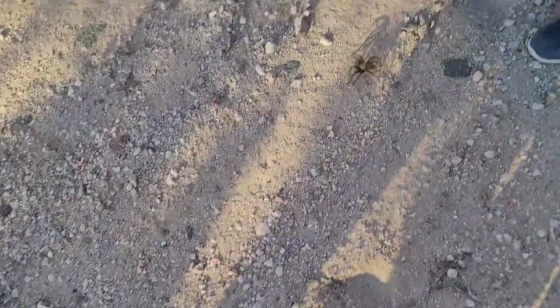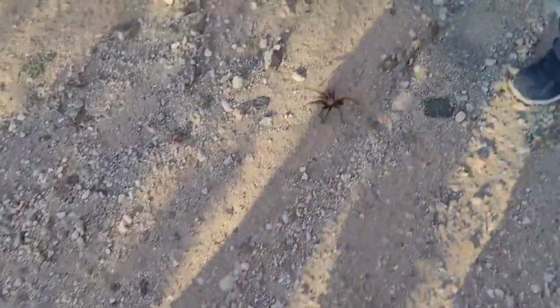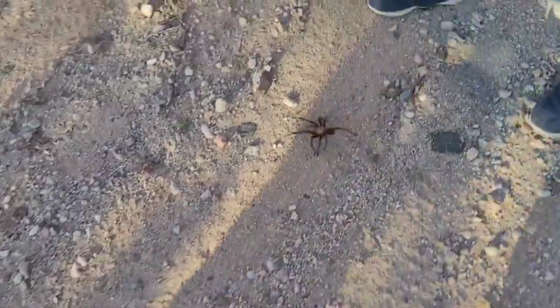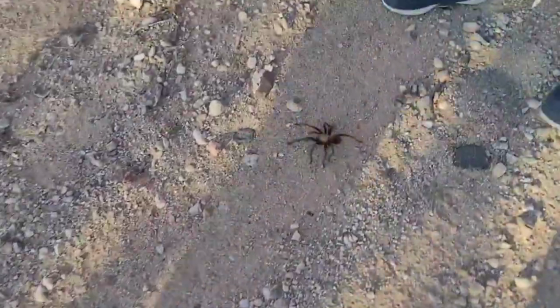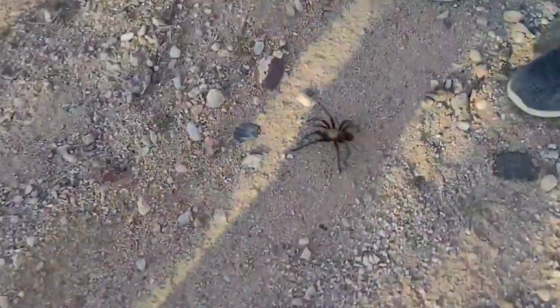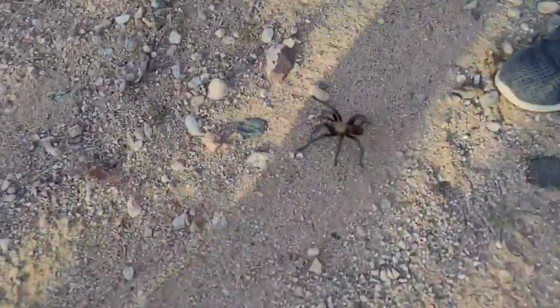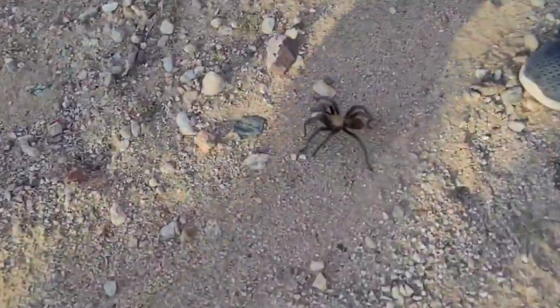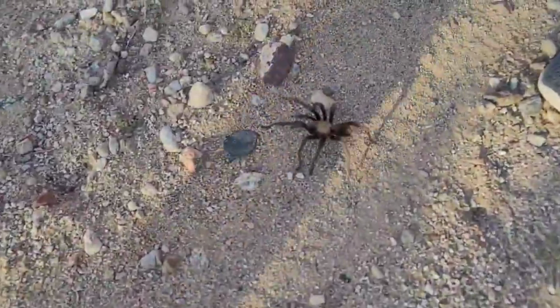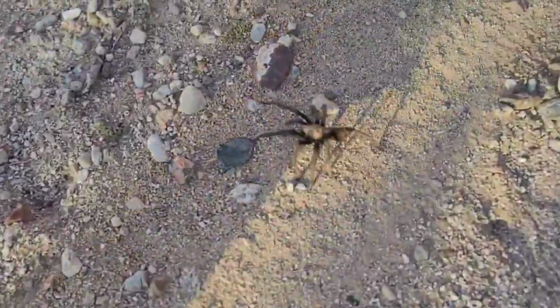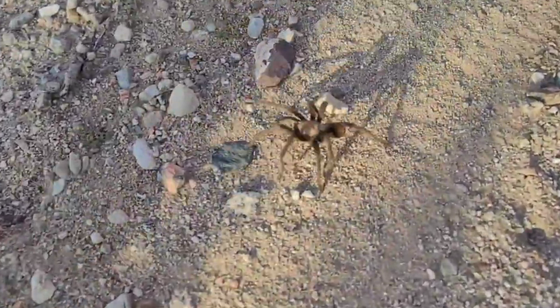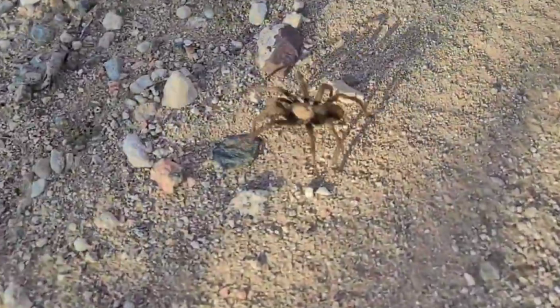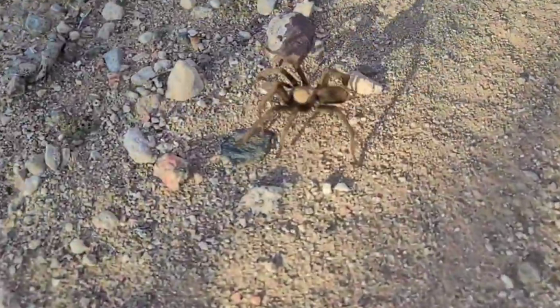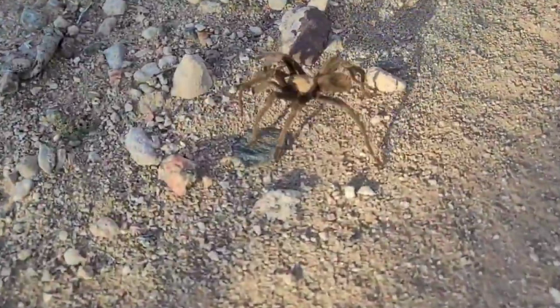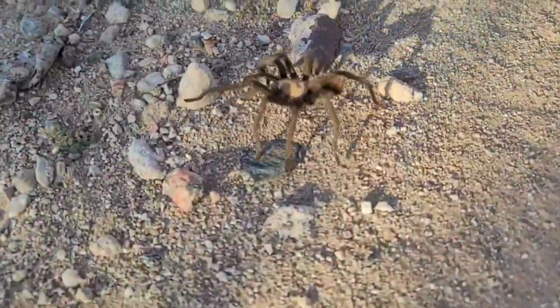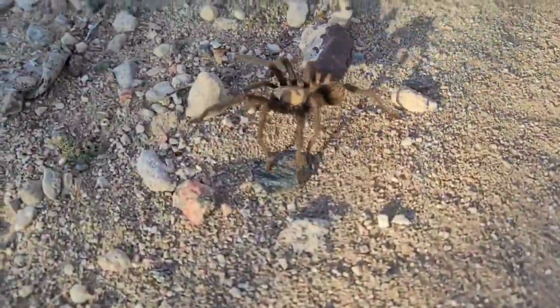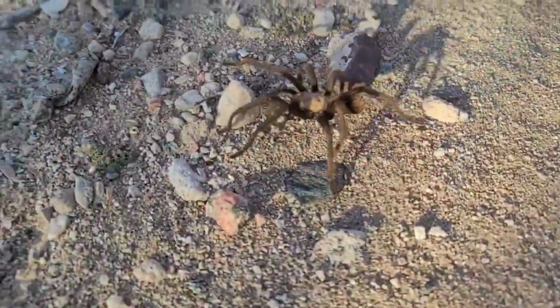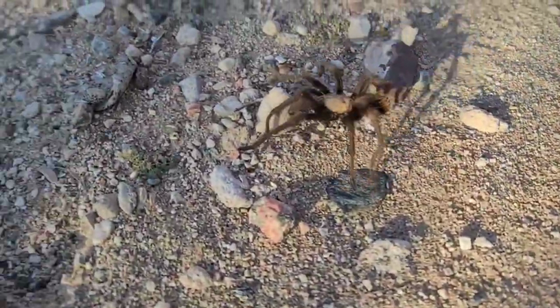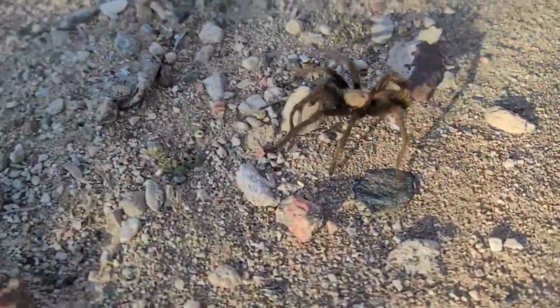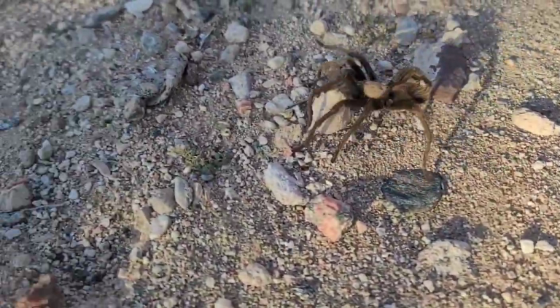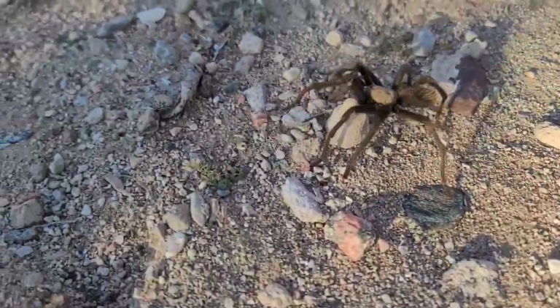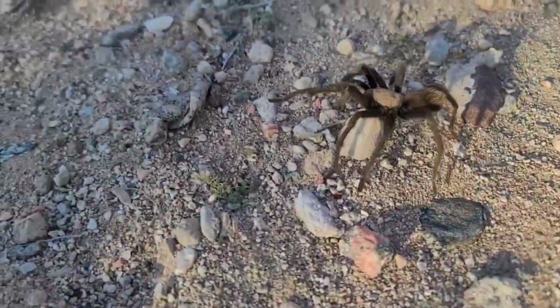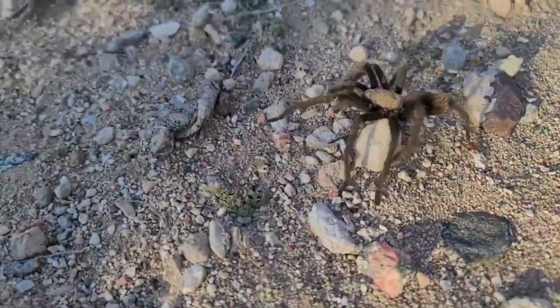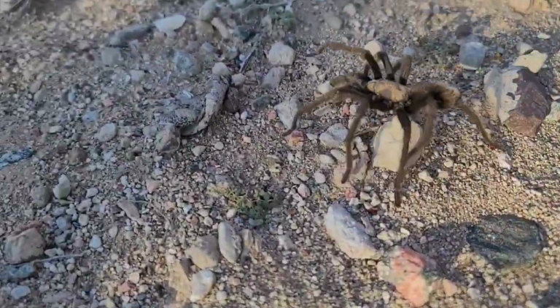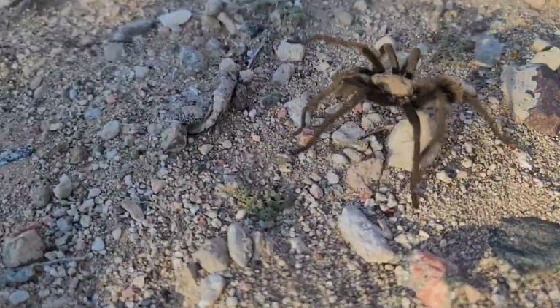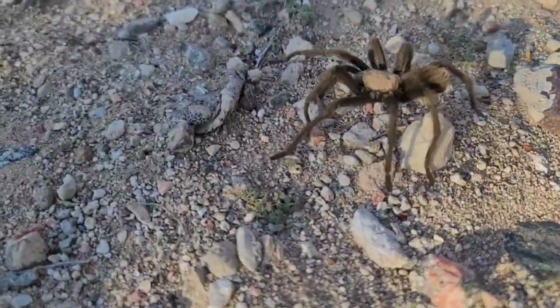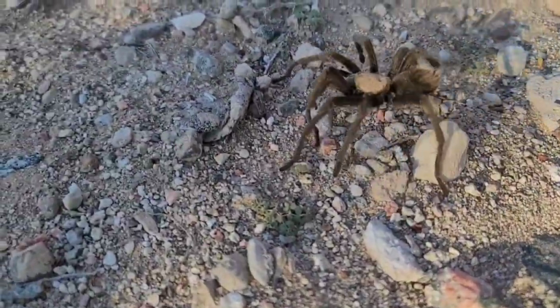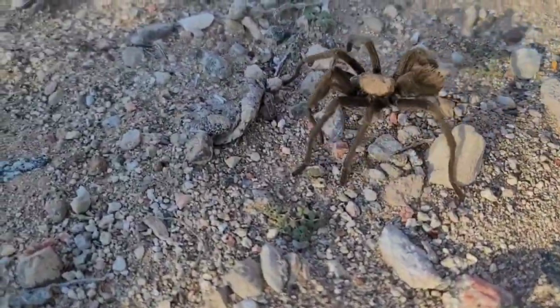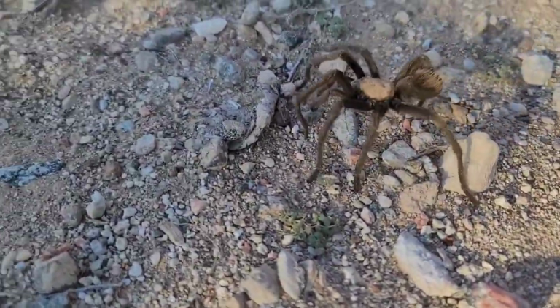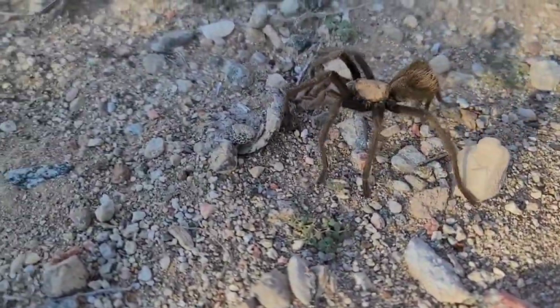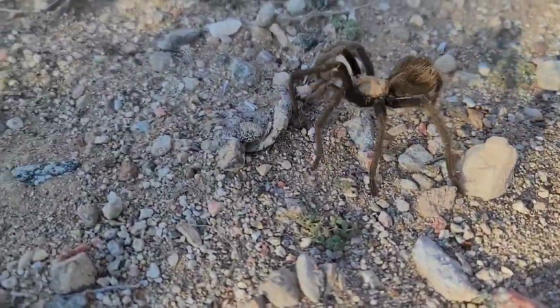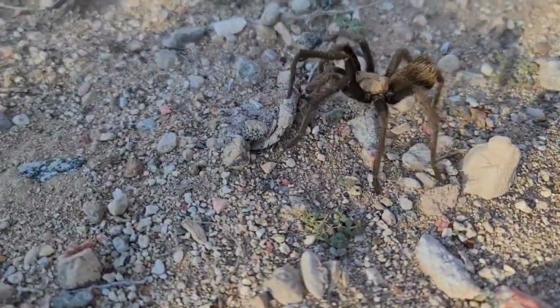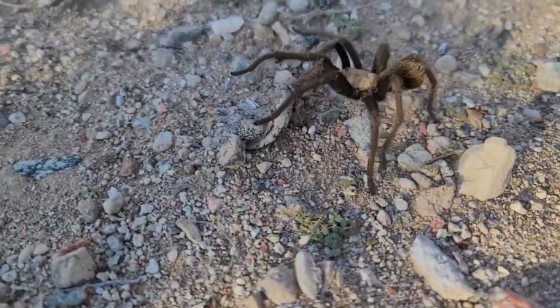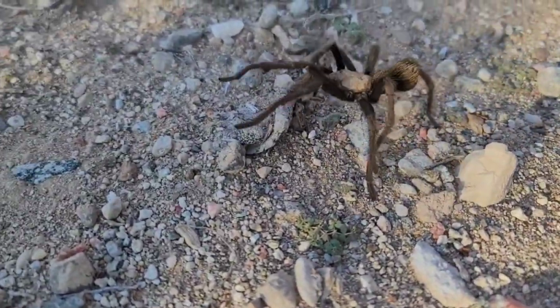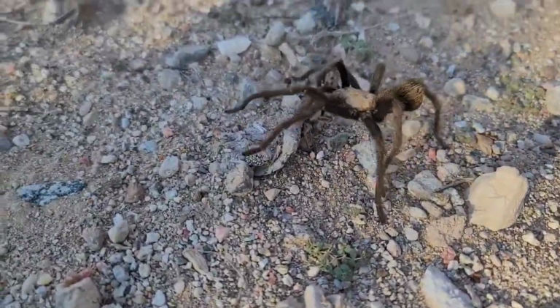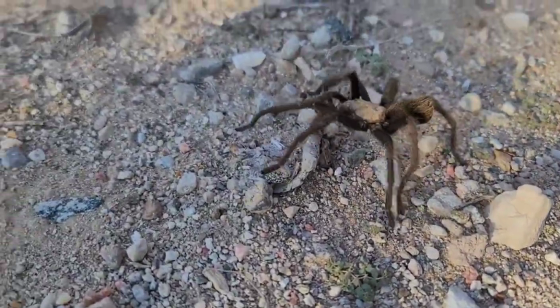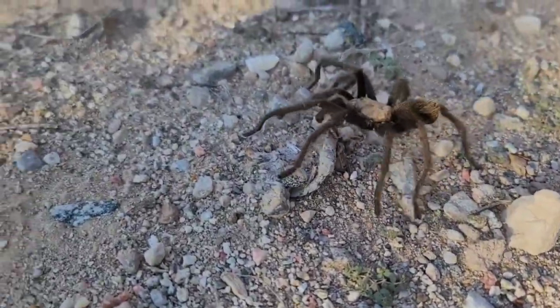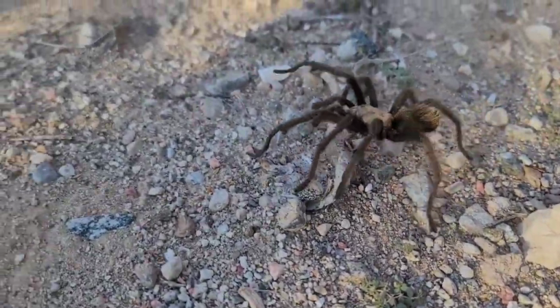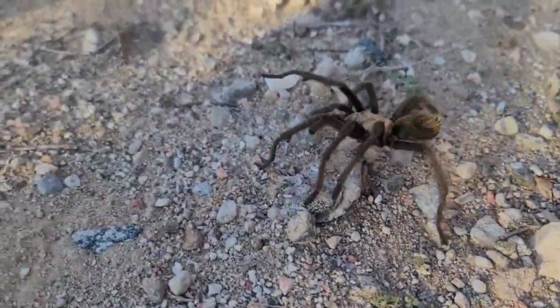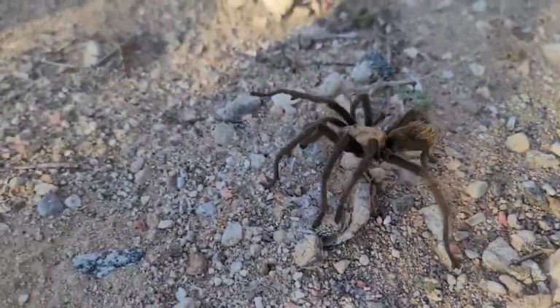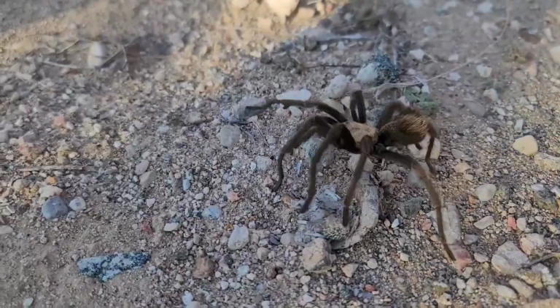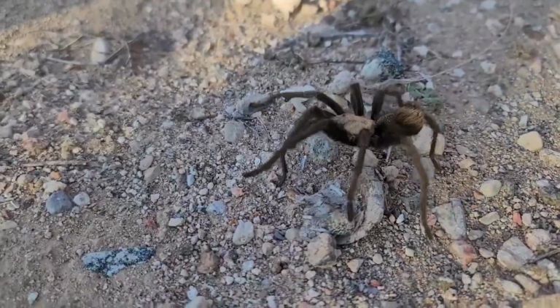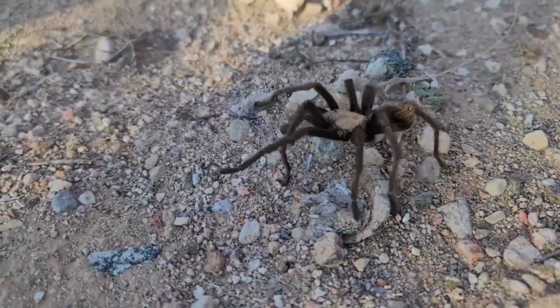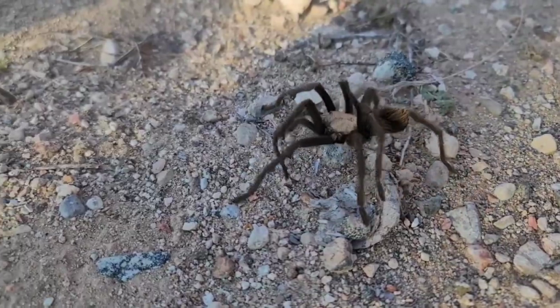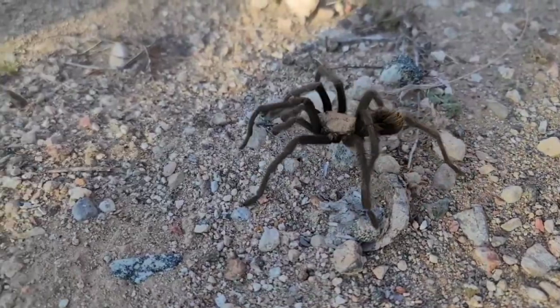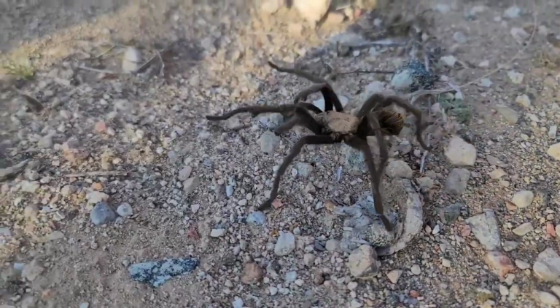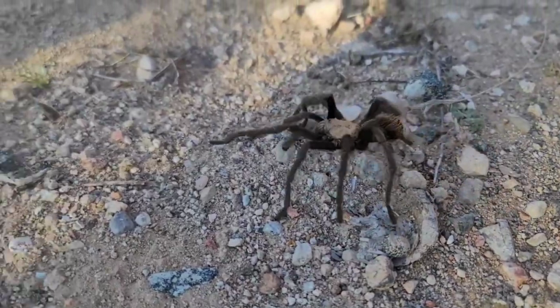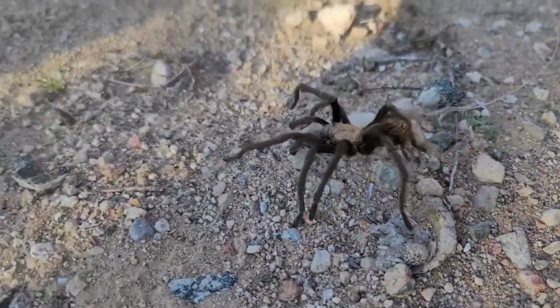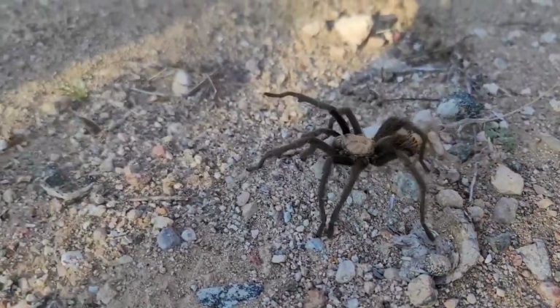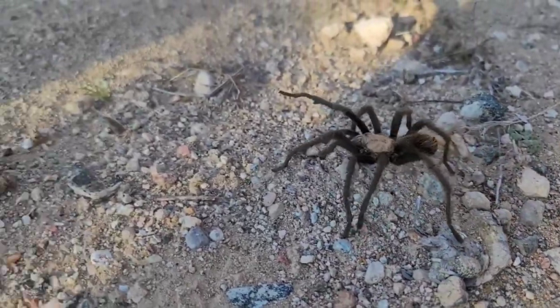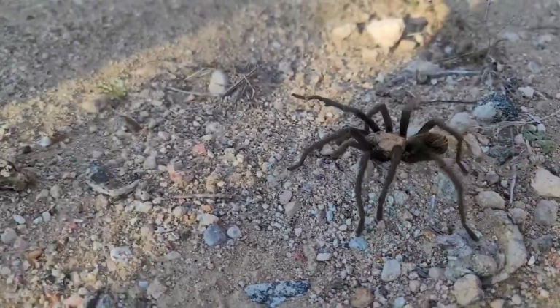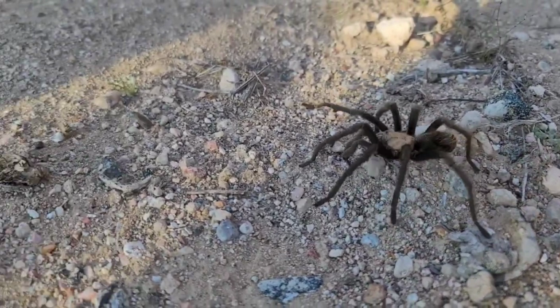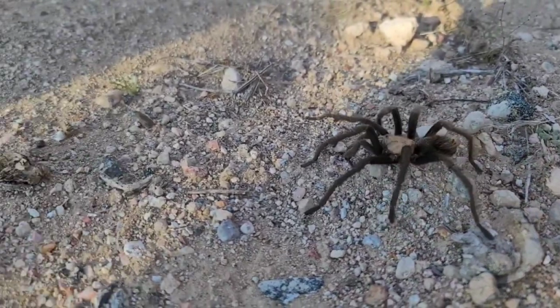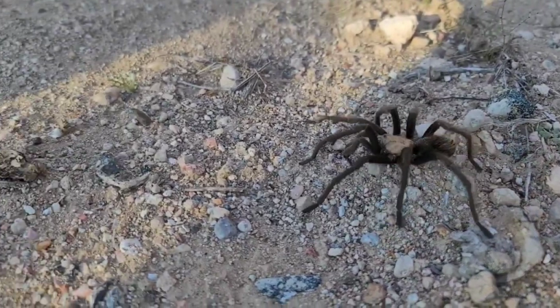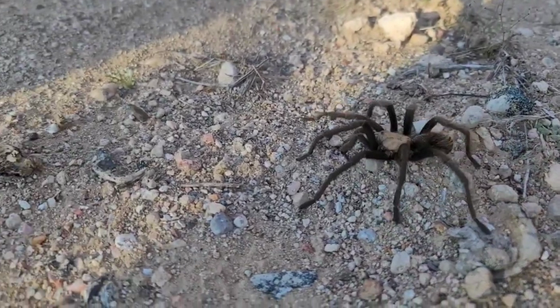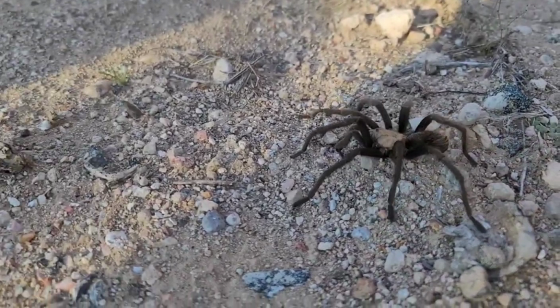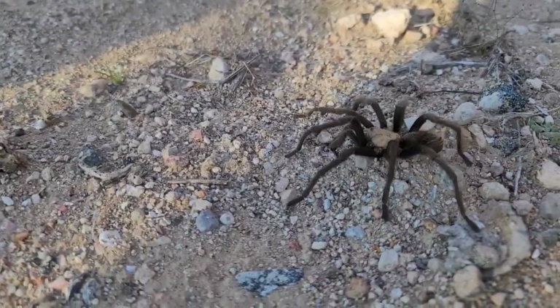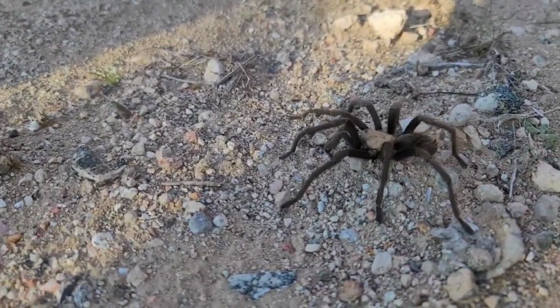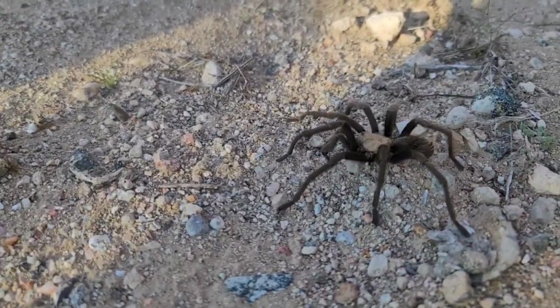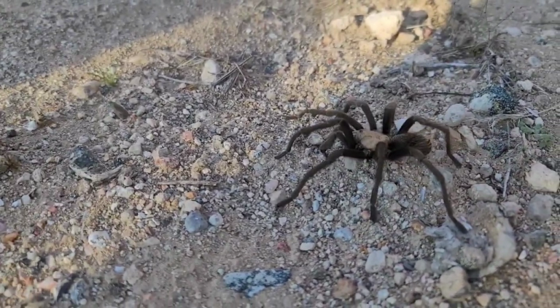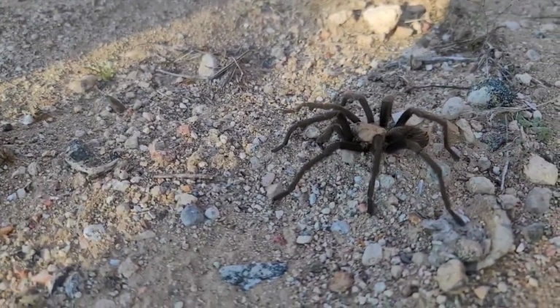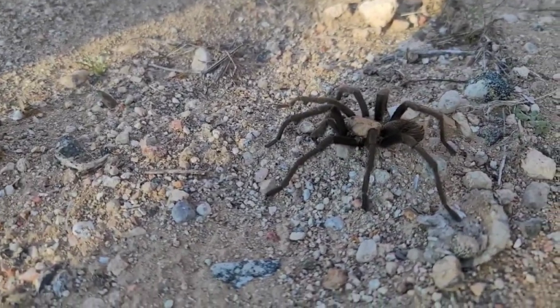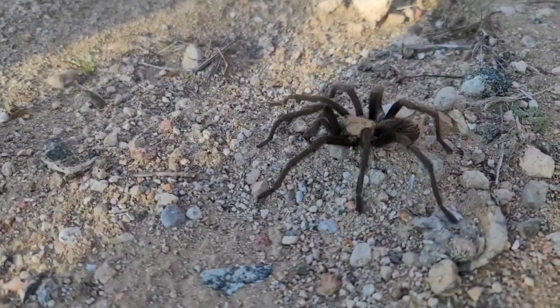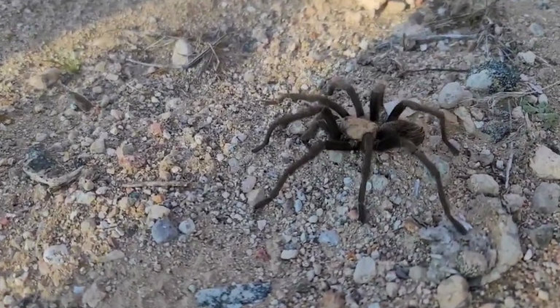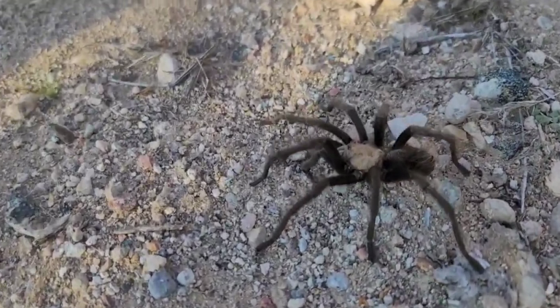Tarantula! Here's another tarantula — bigger than the ones we had yesterday.